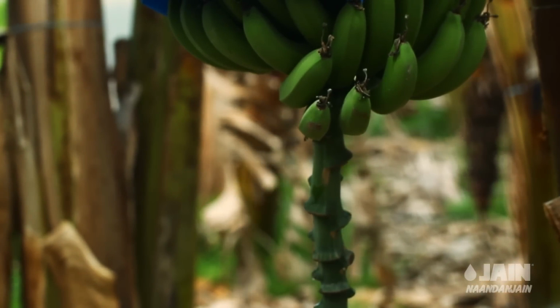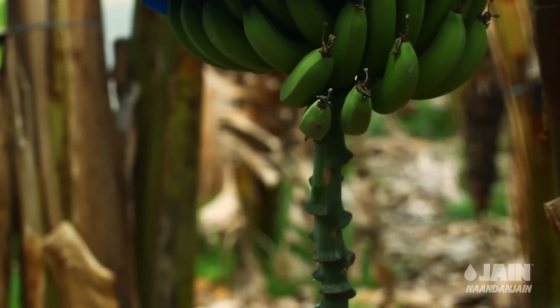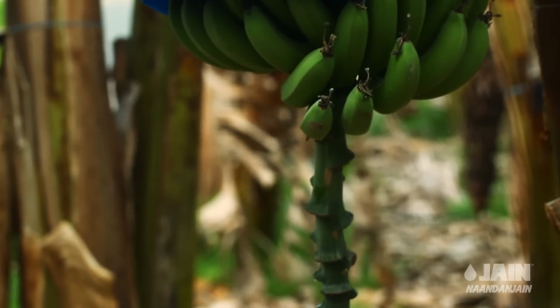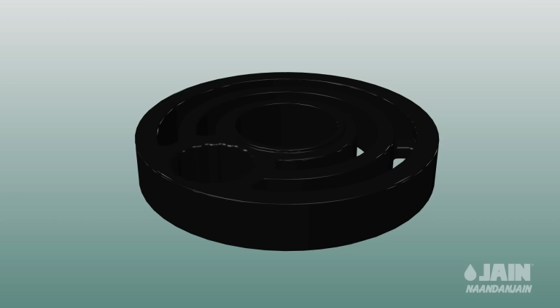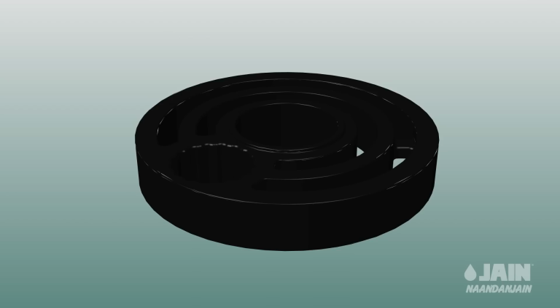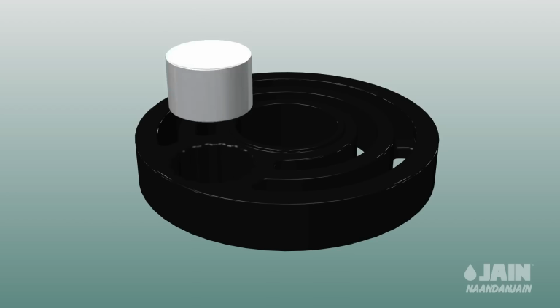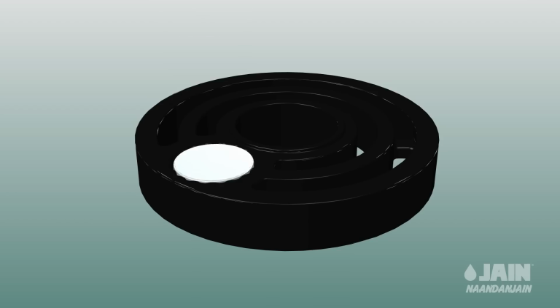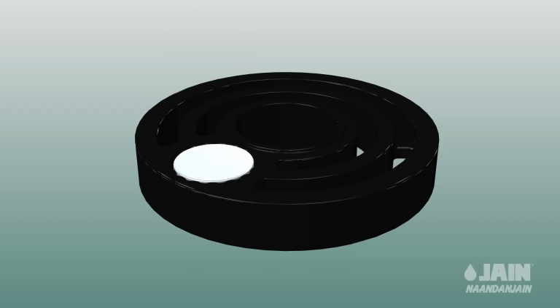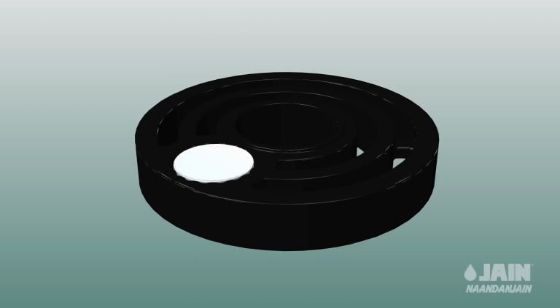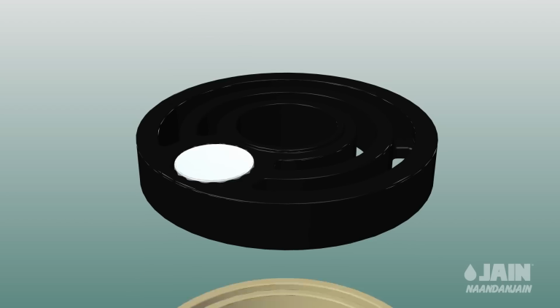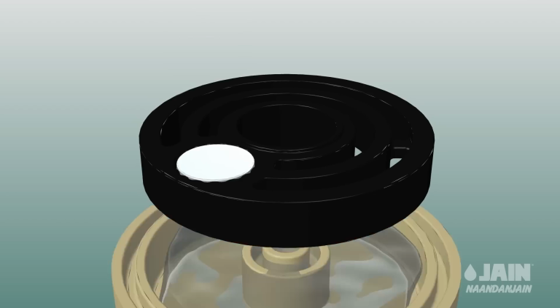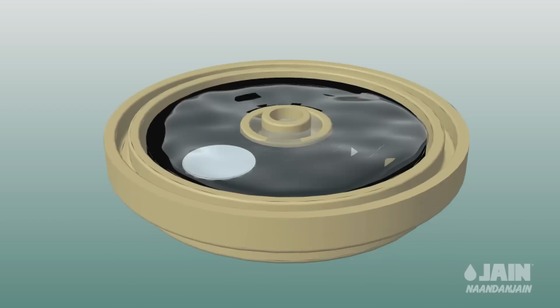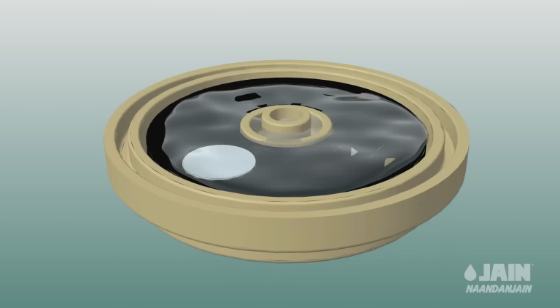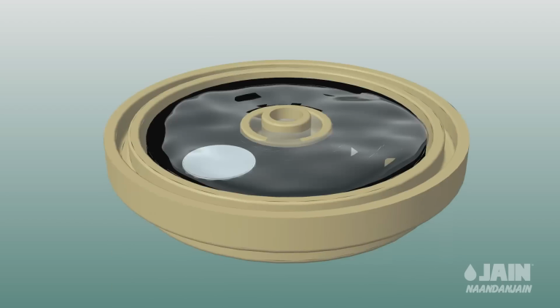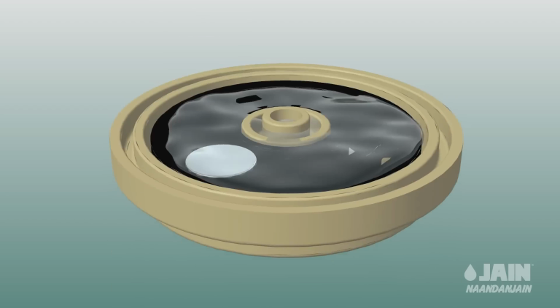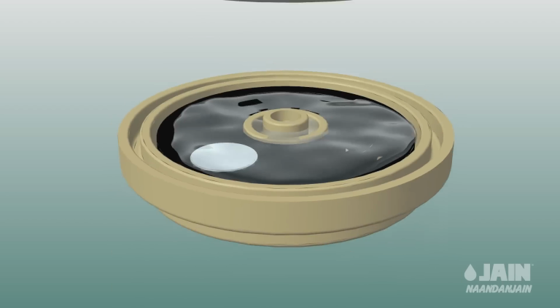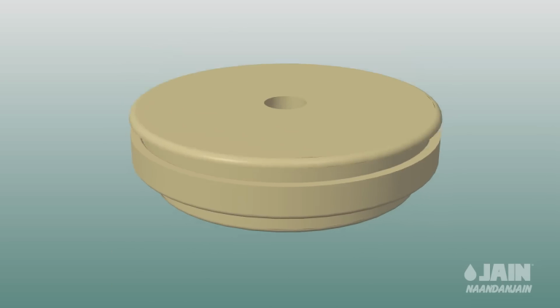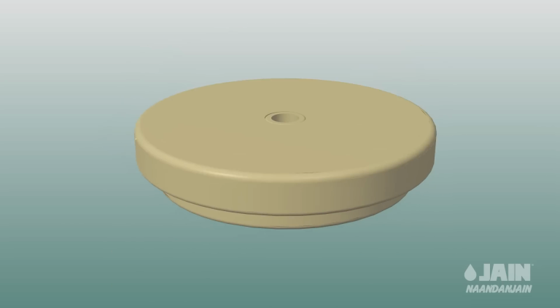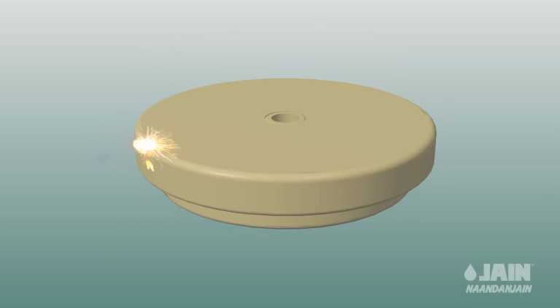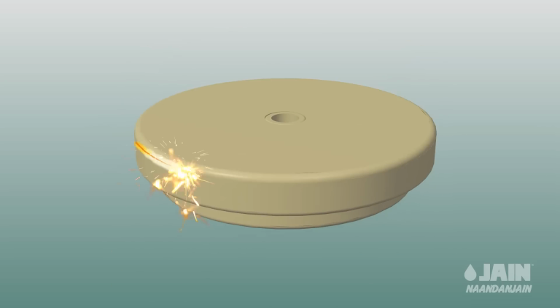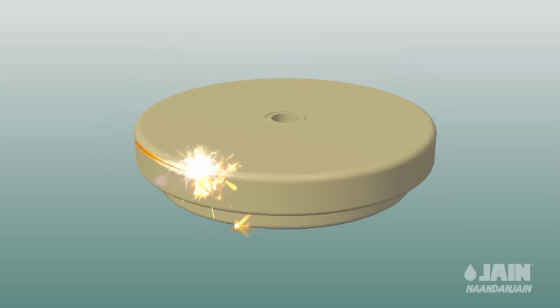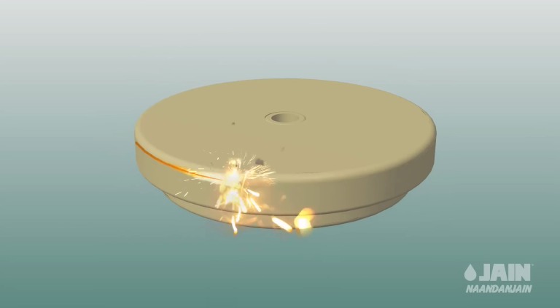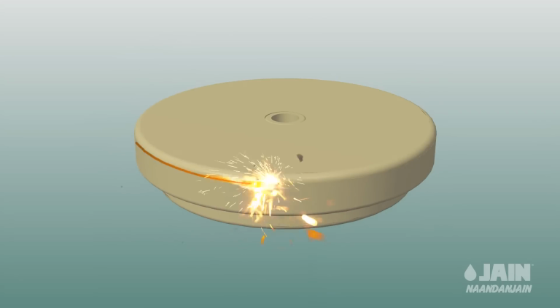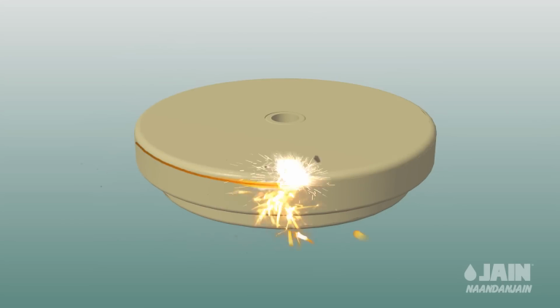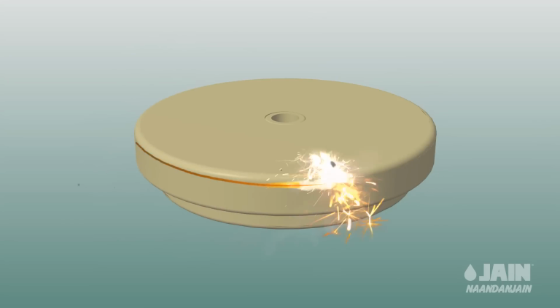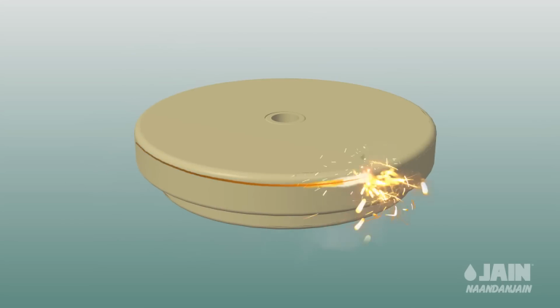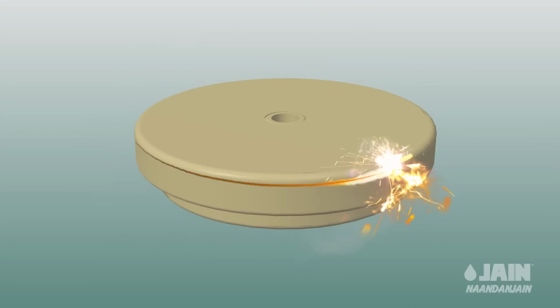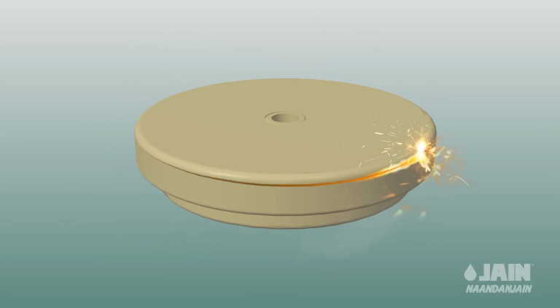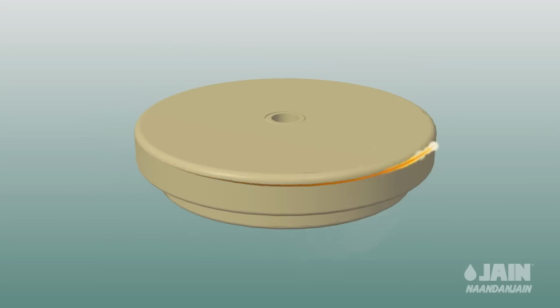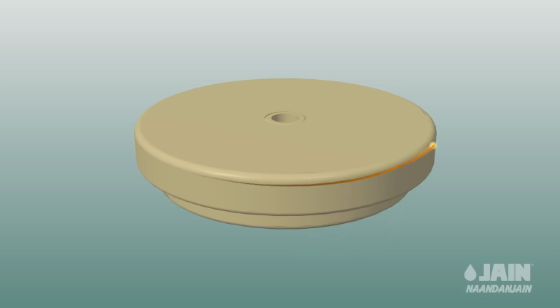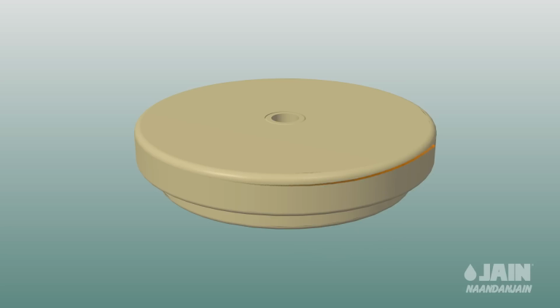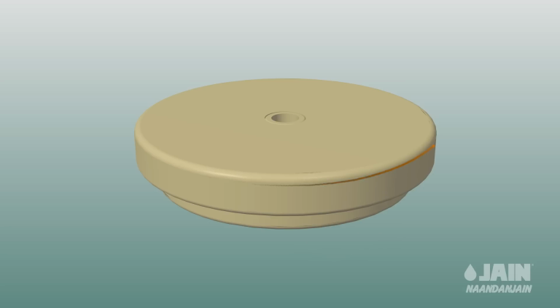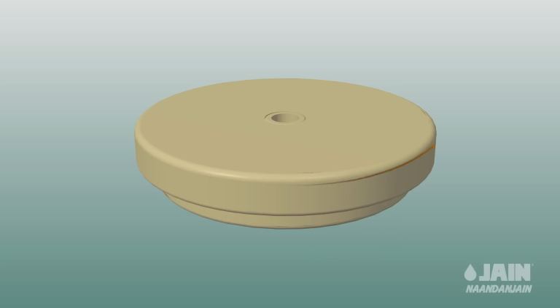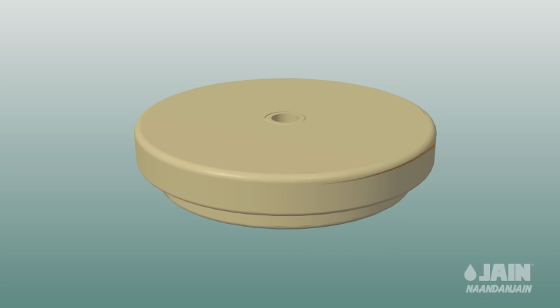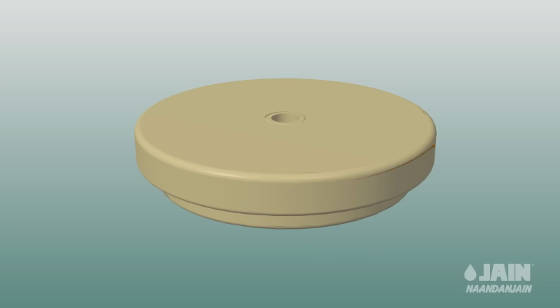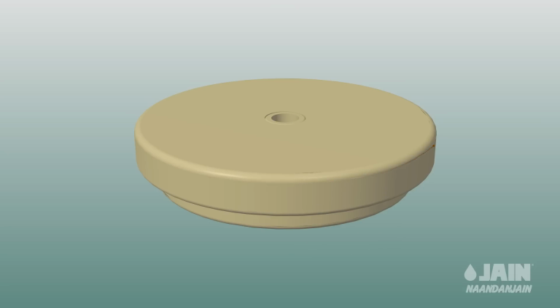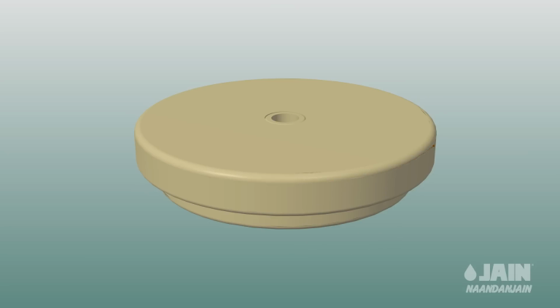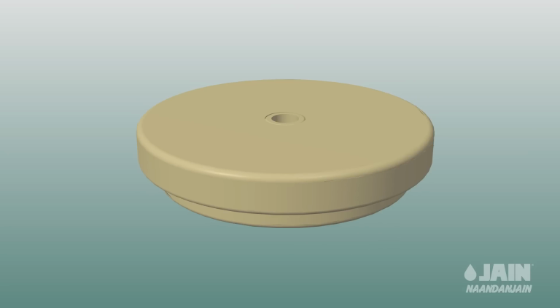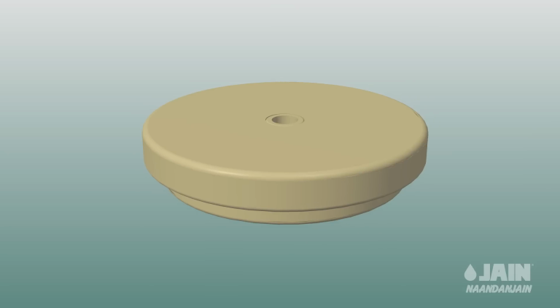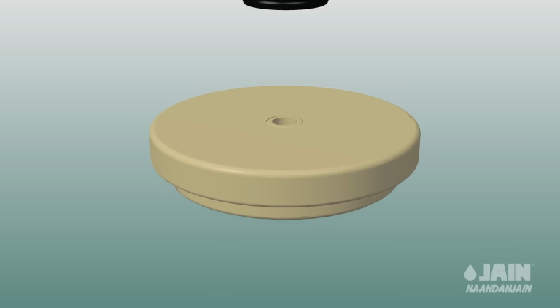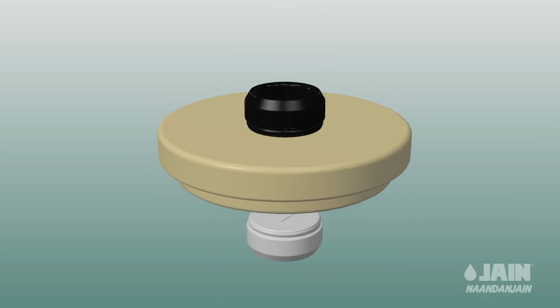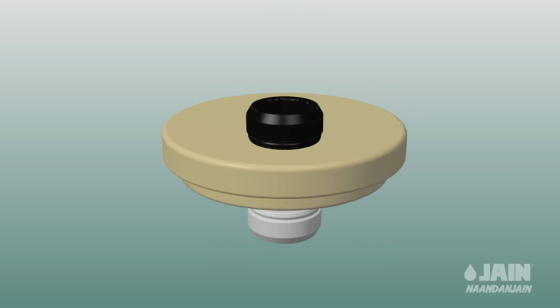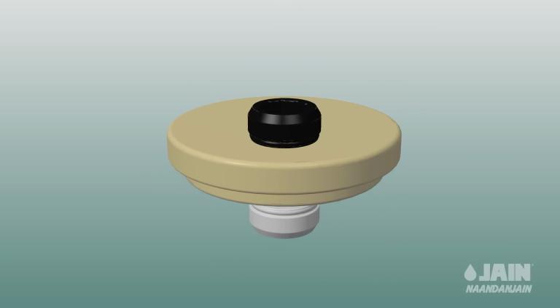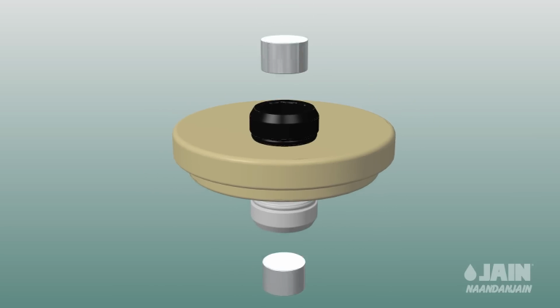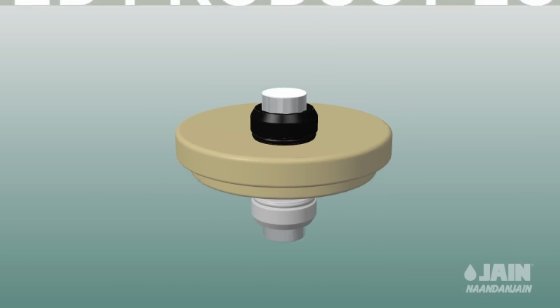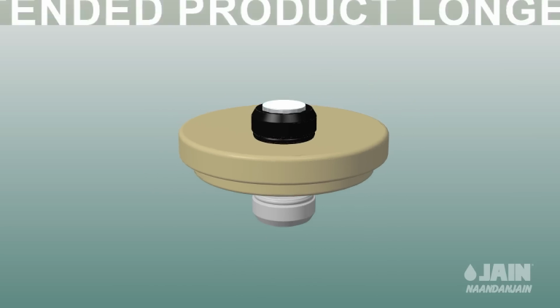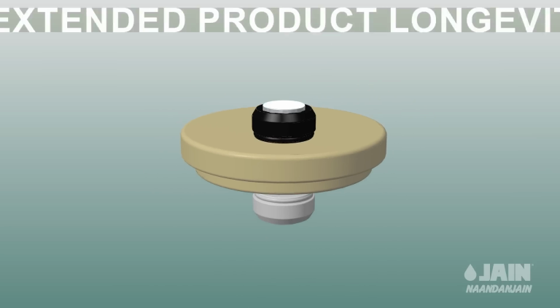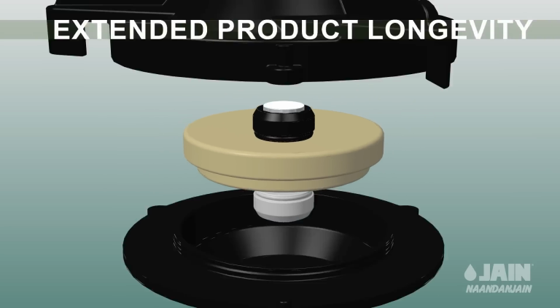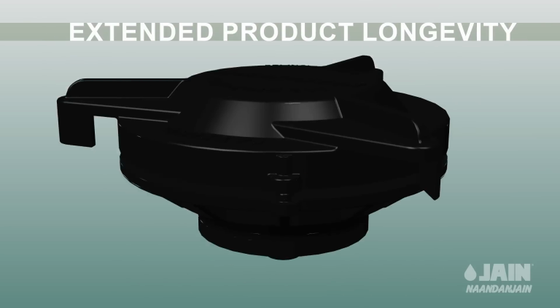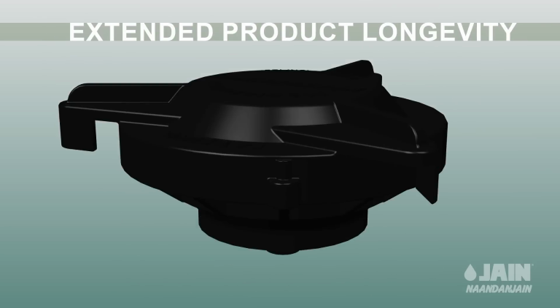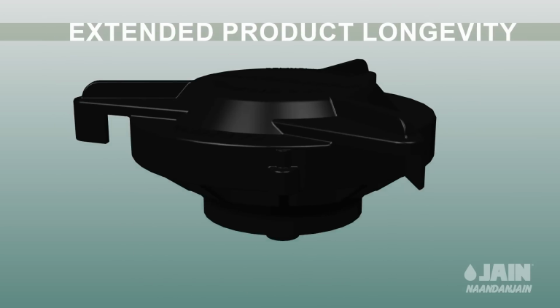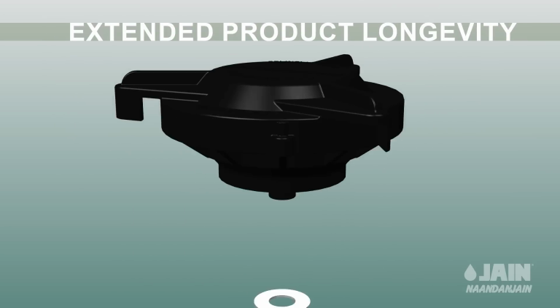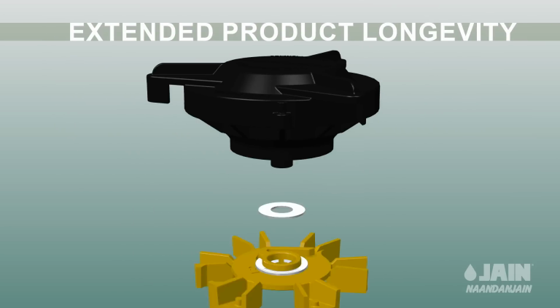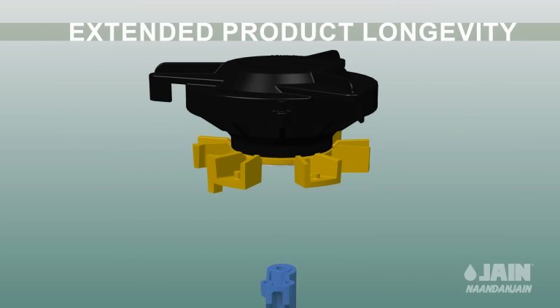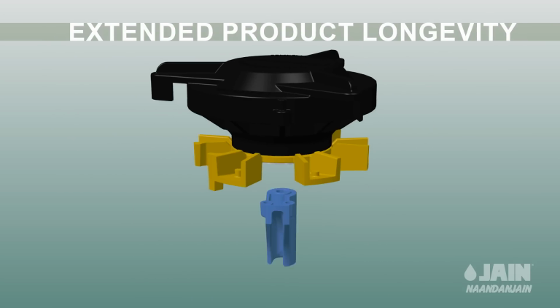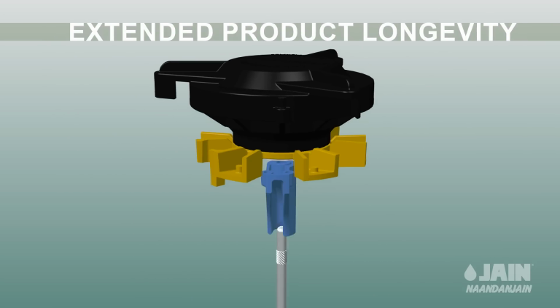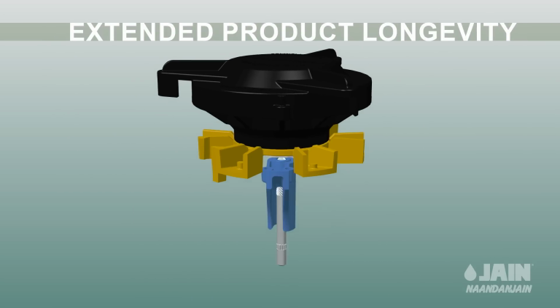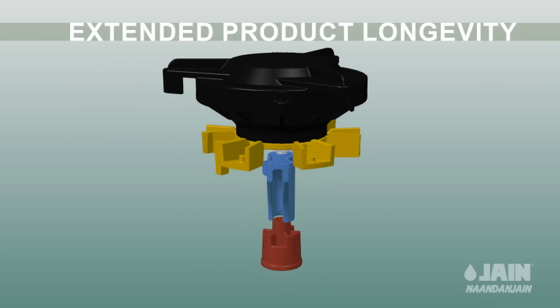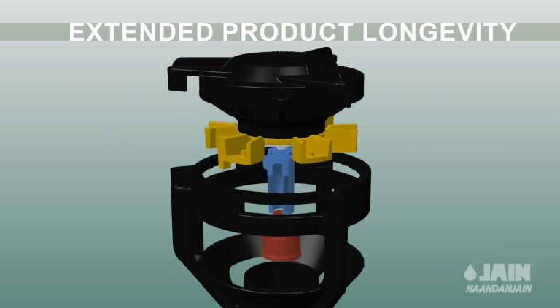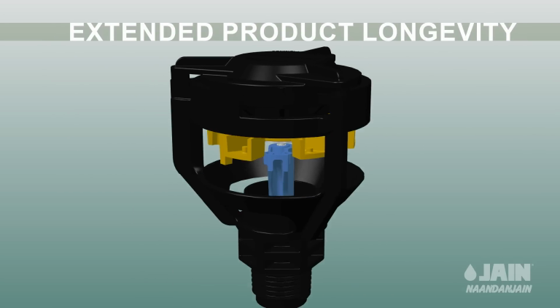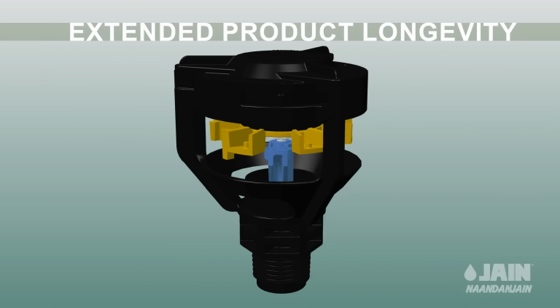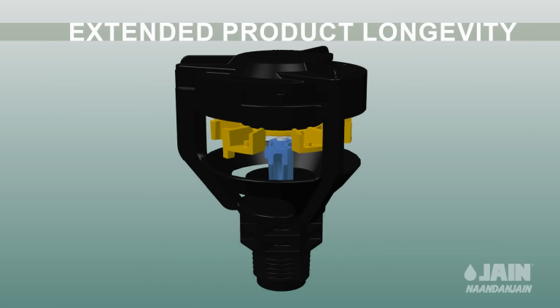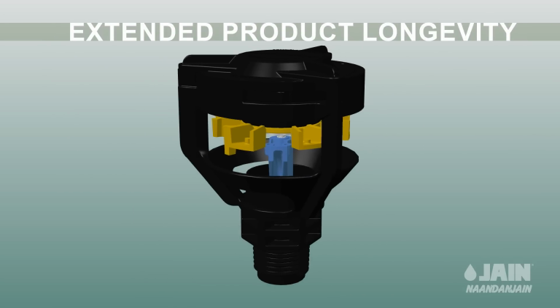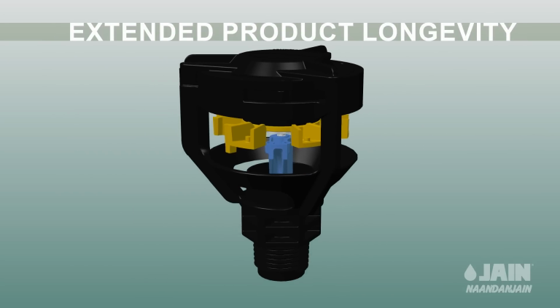A unique, hermetically sealed chamber prevents the silicone from leaking and ensures extended product longevity.